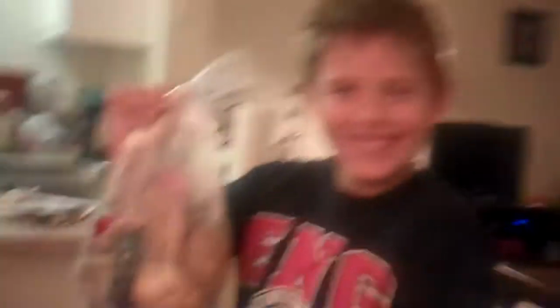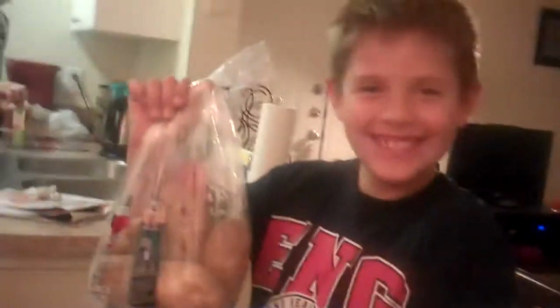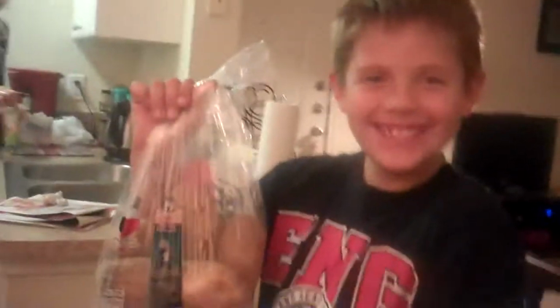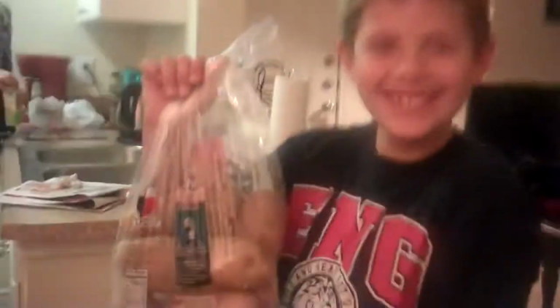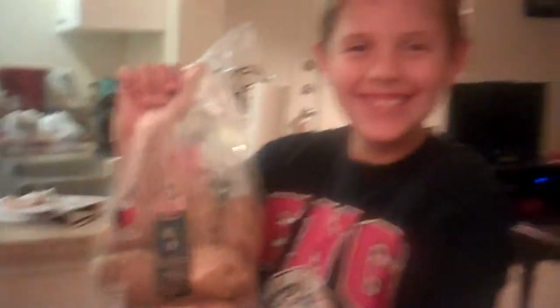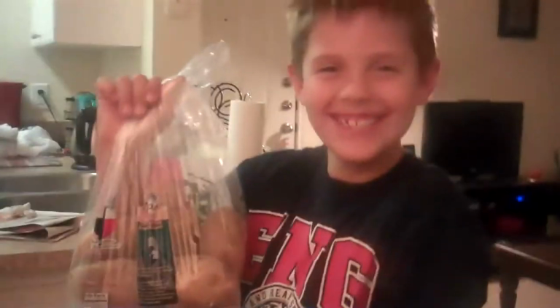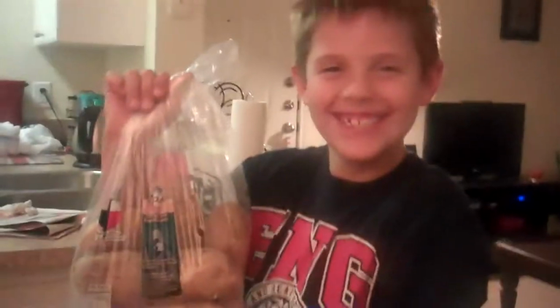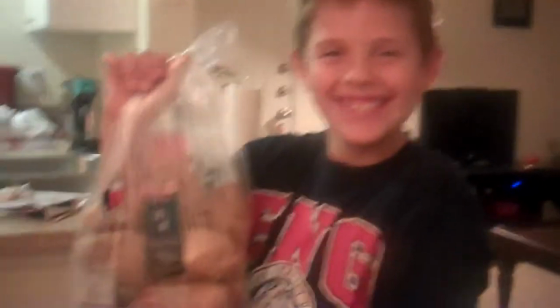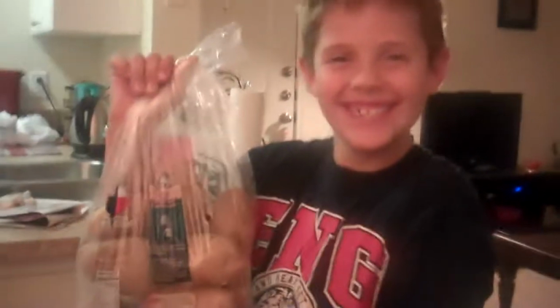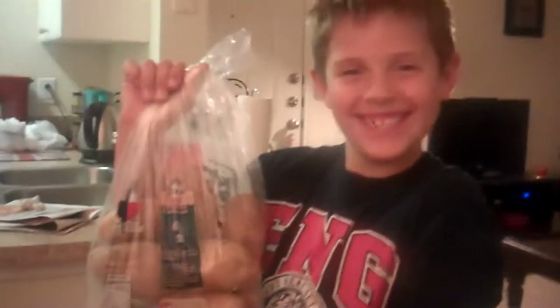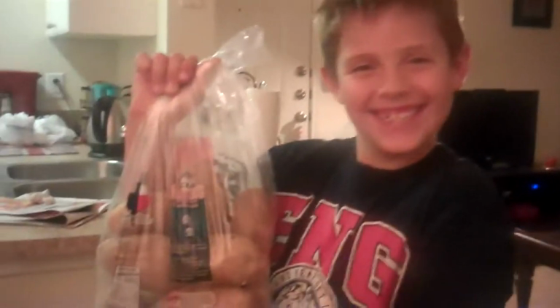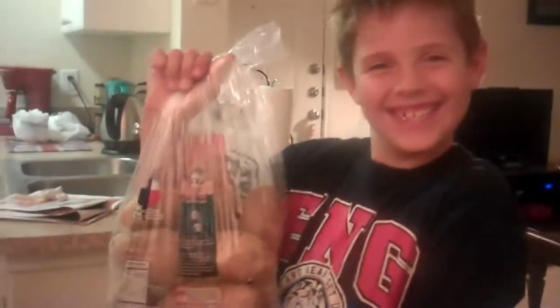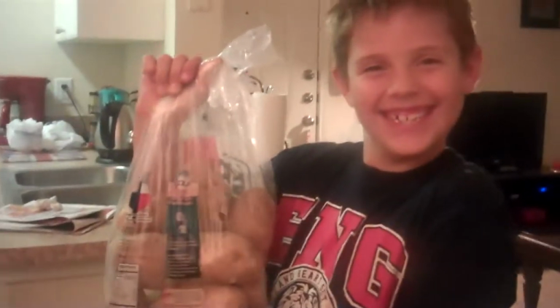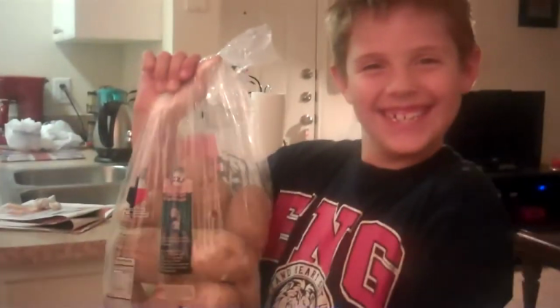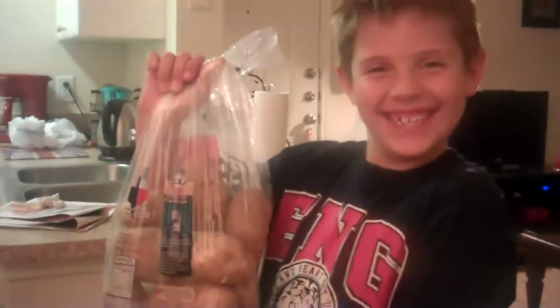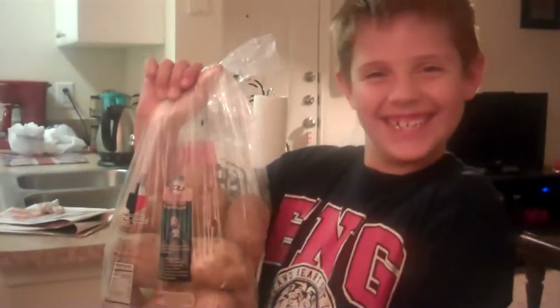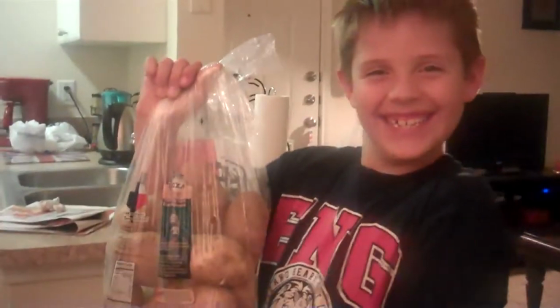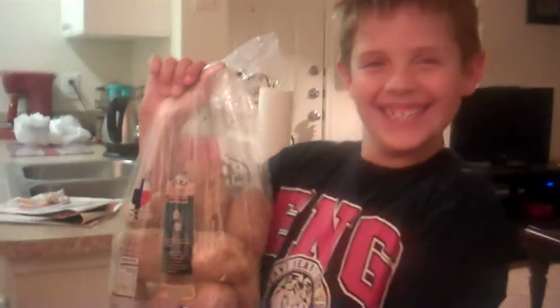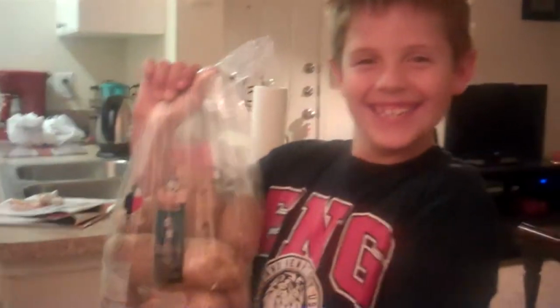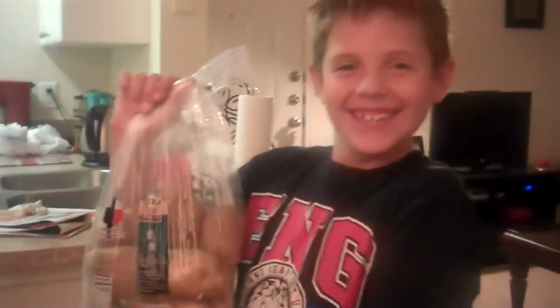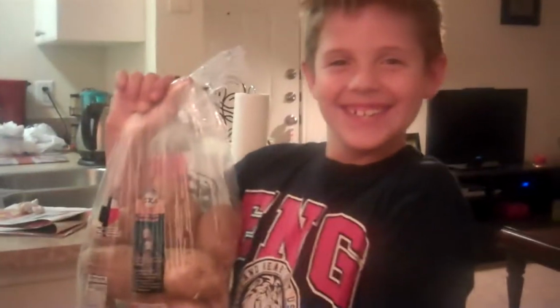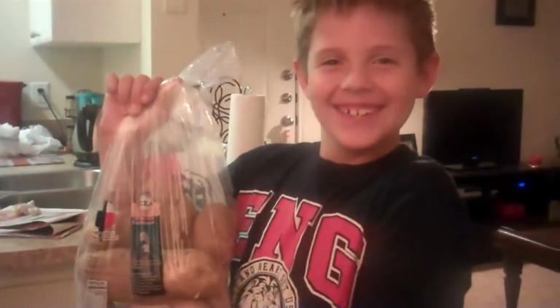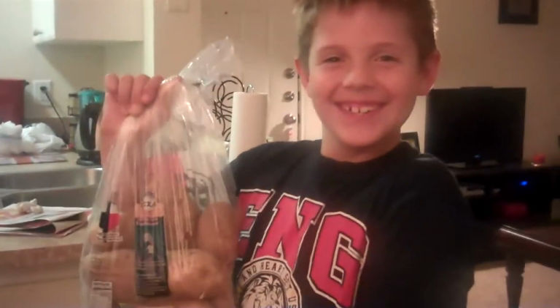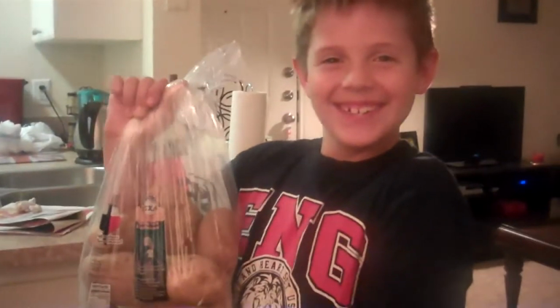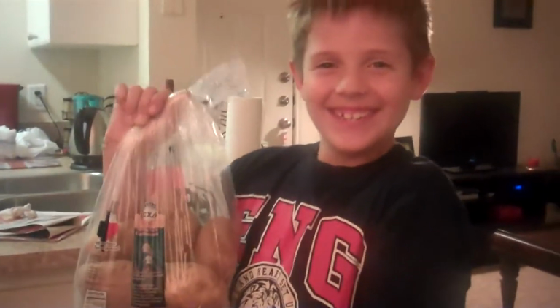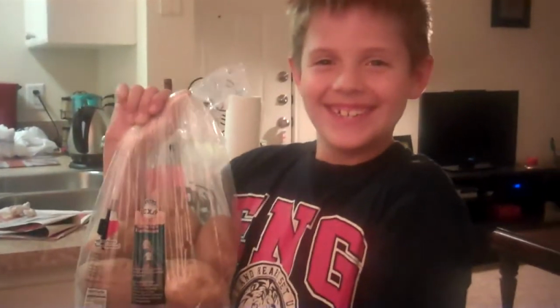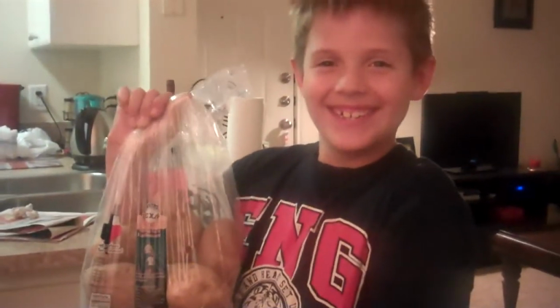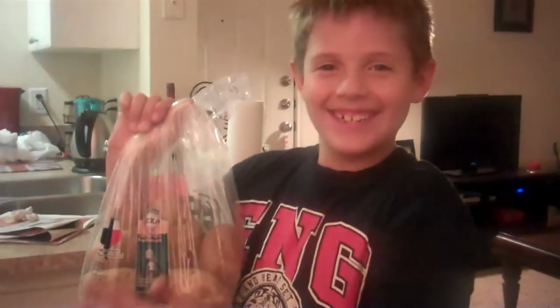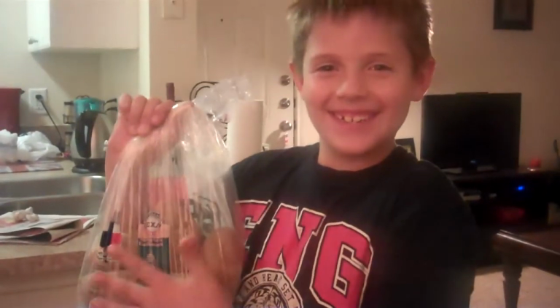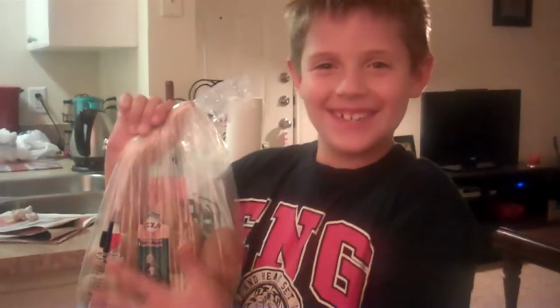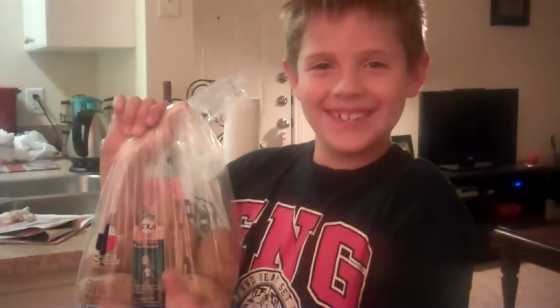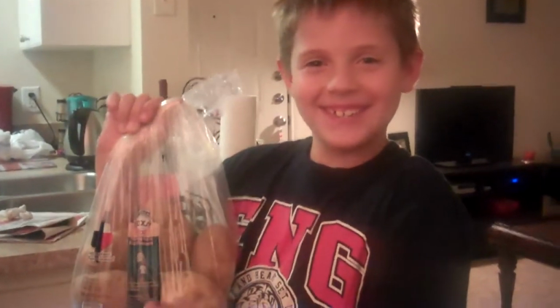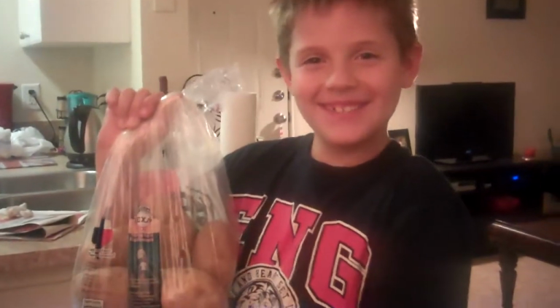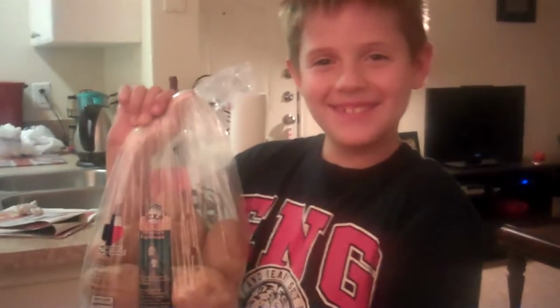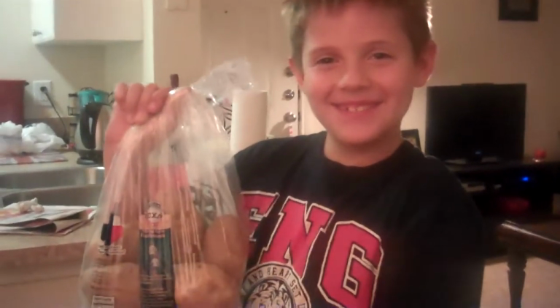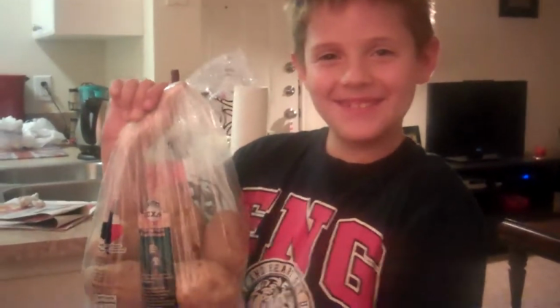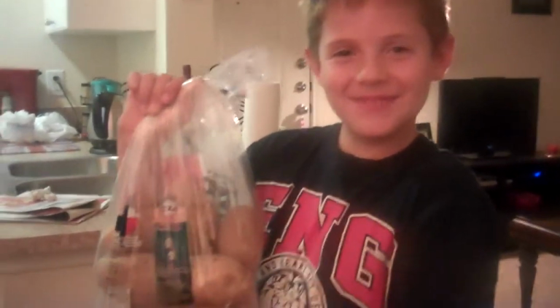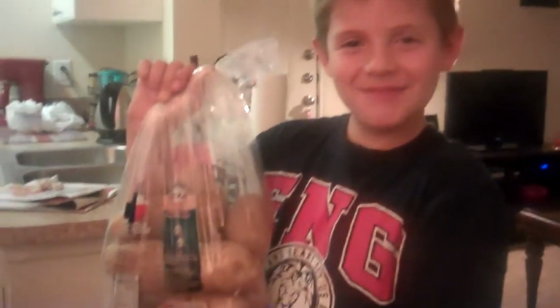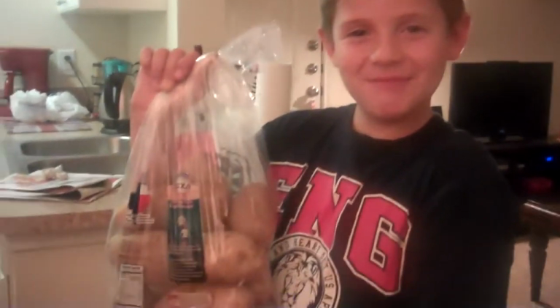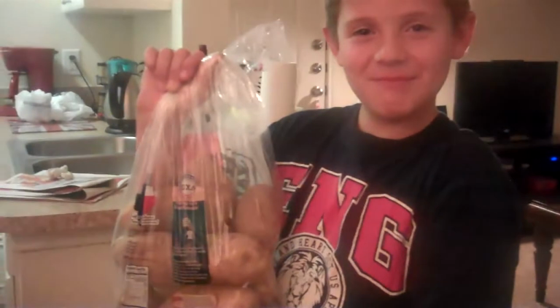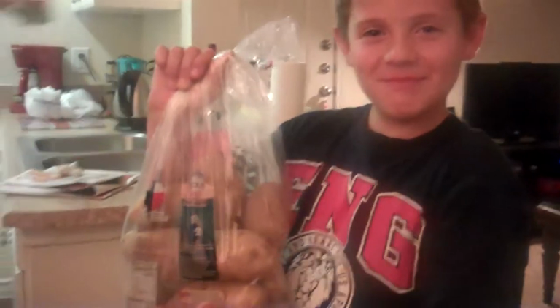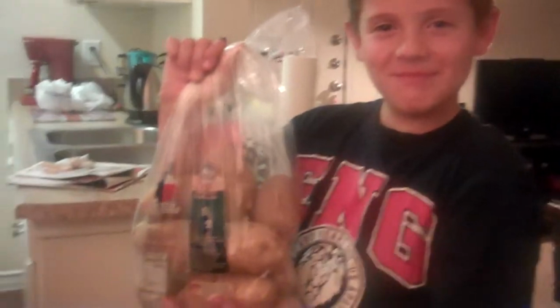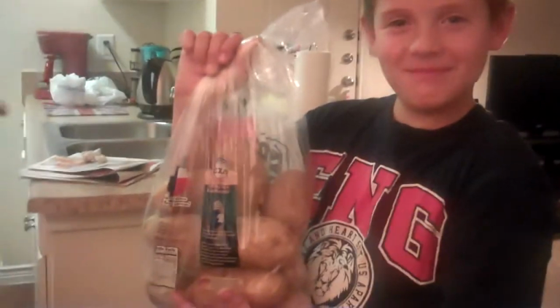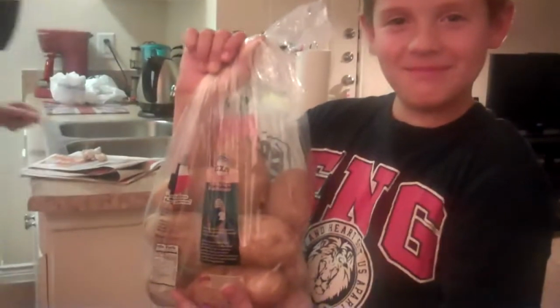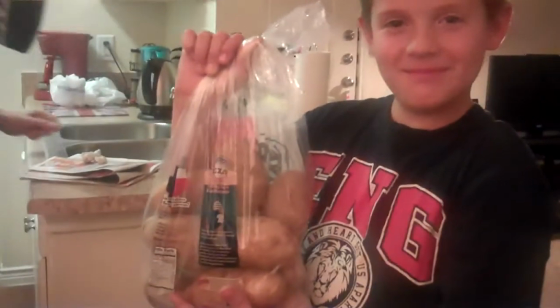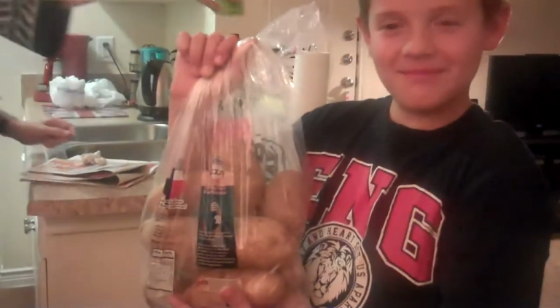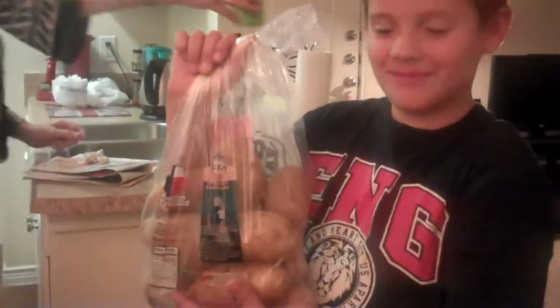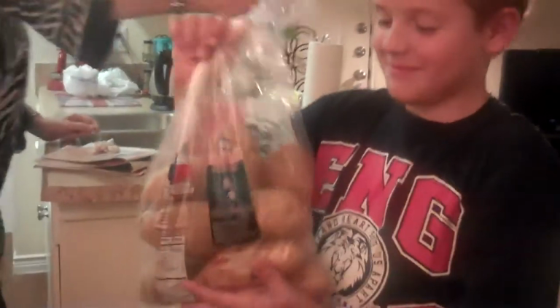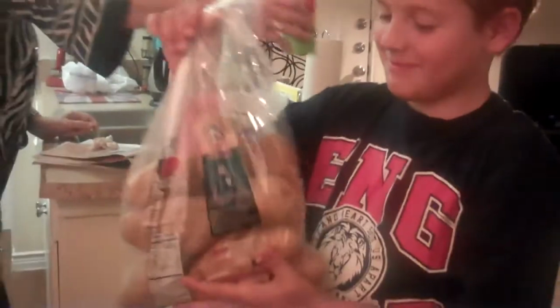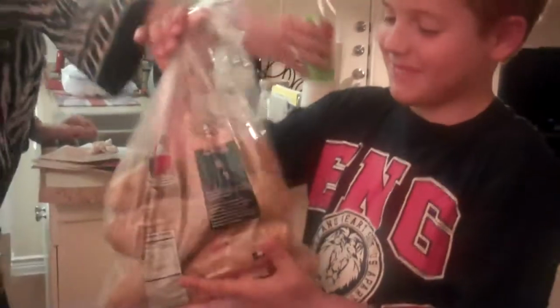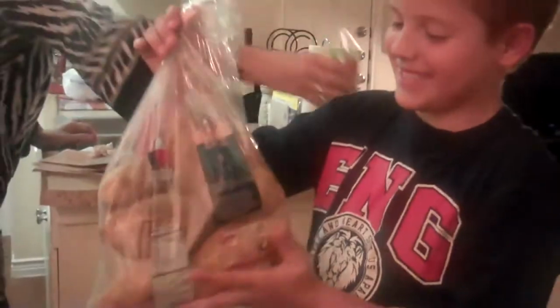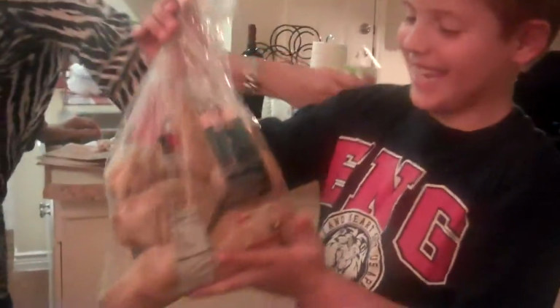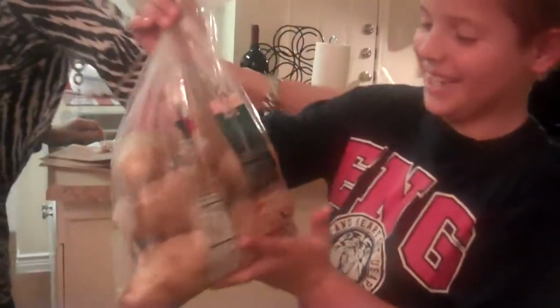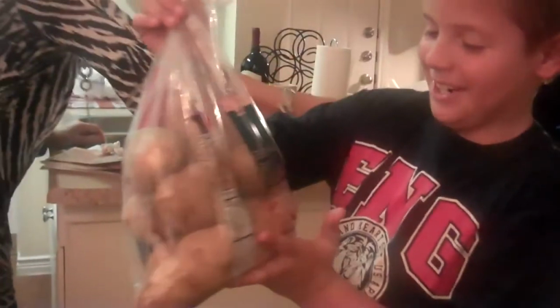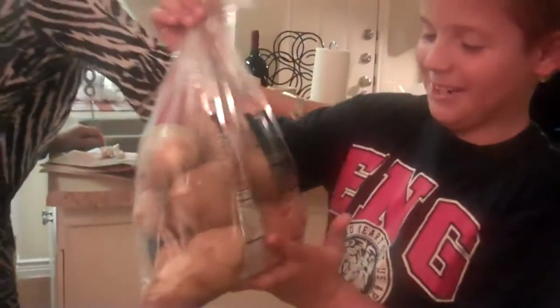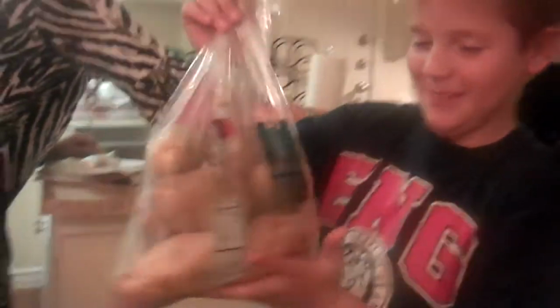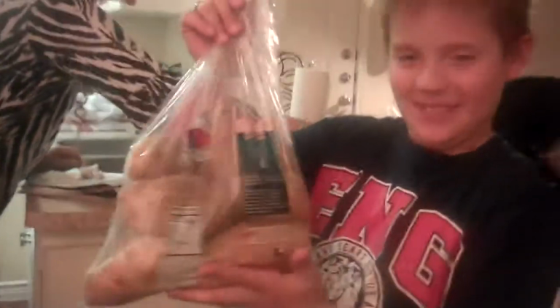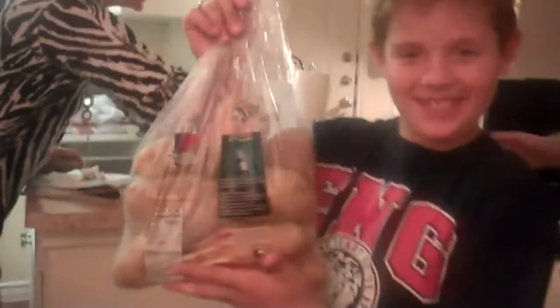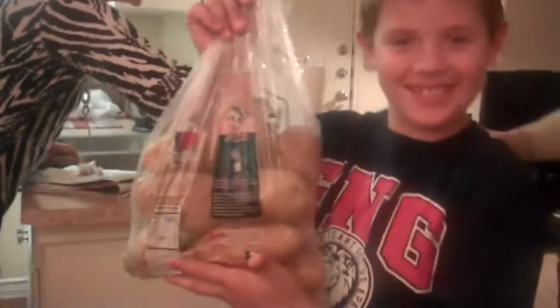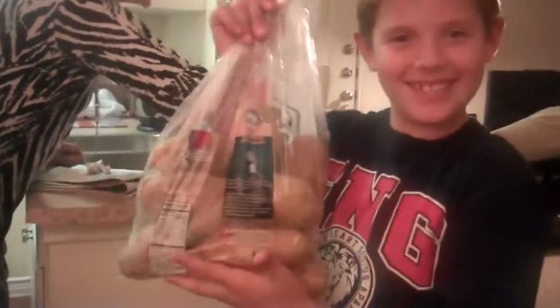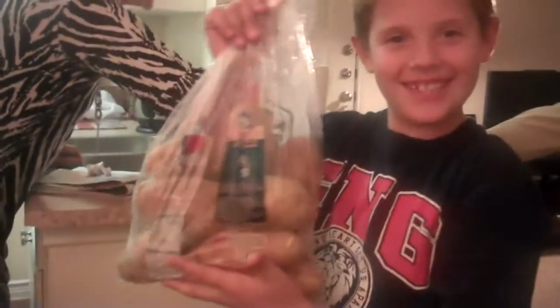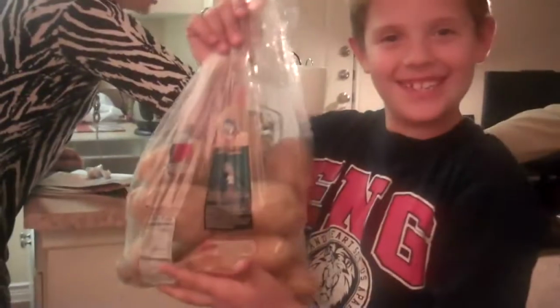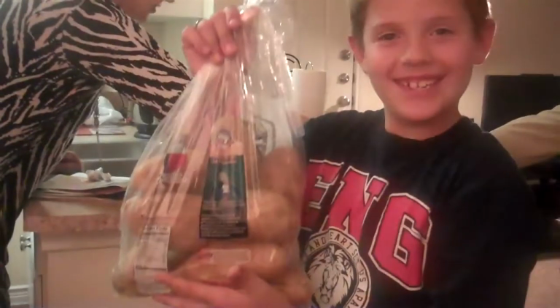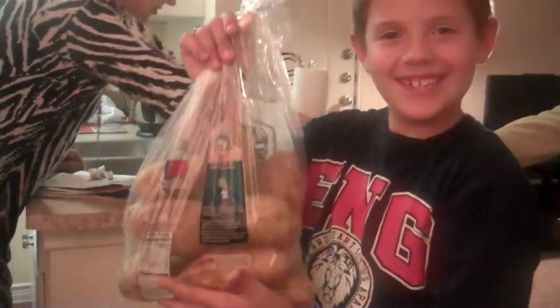Charlie is here to model our H-E-B haul. It's Sunday night. What did we get, Charlie? Potatoes.